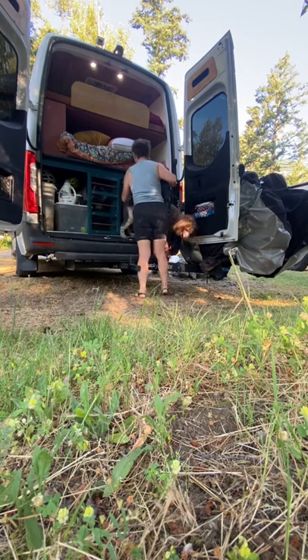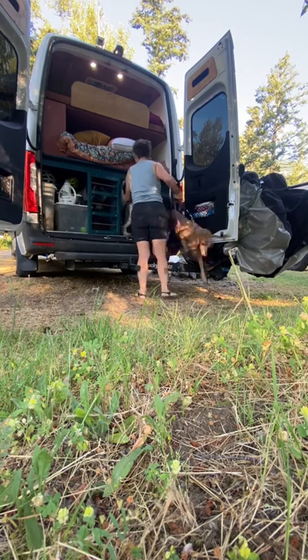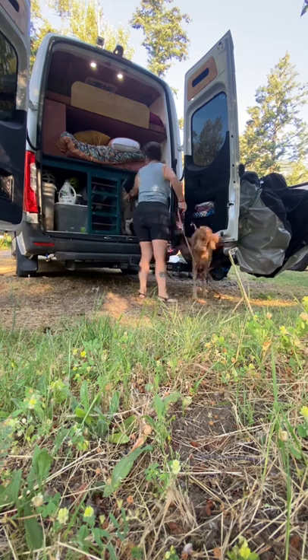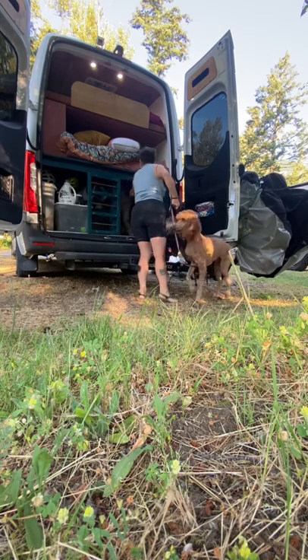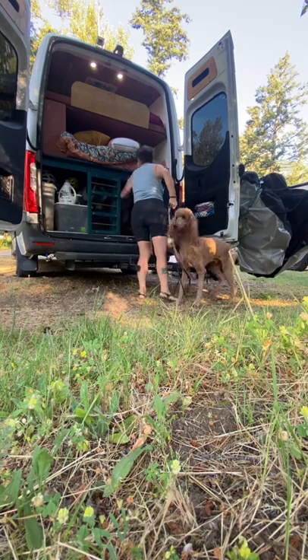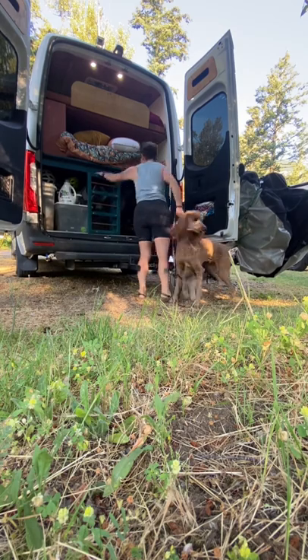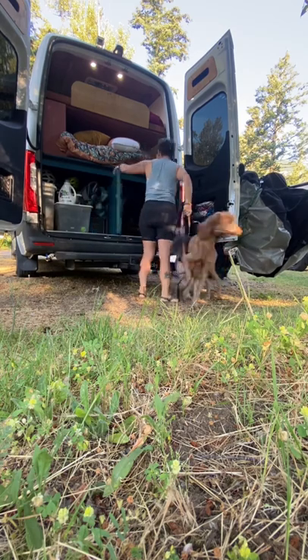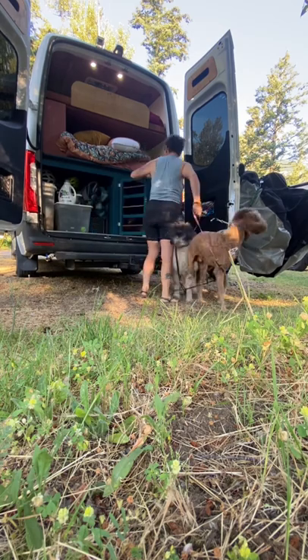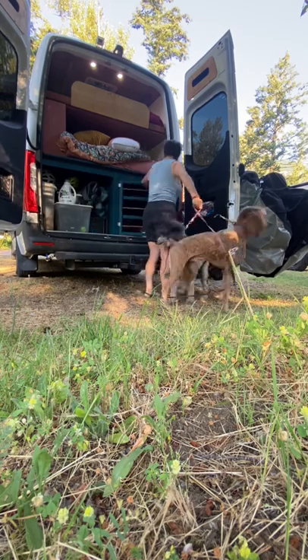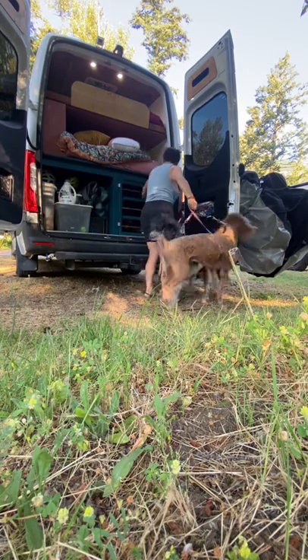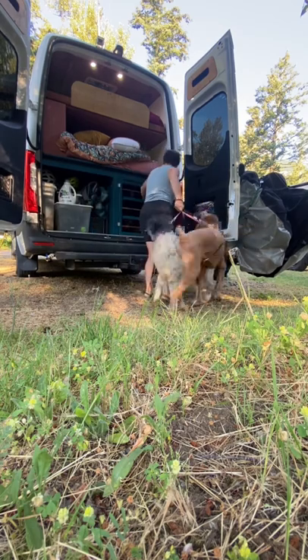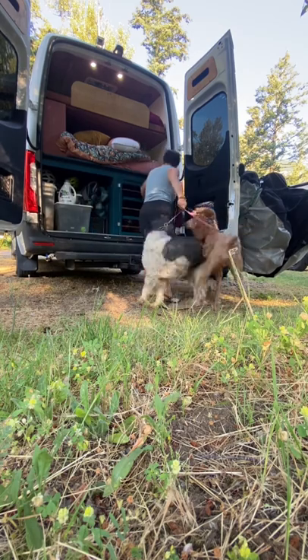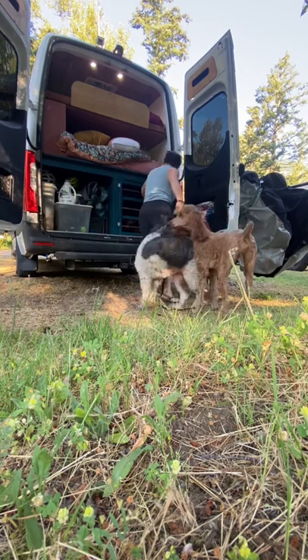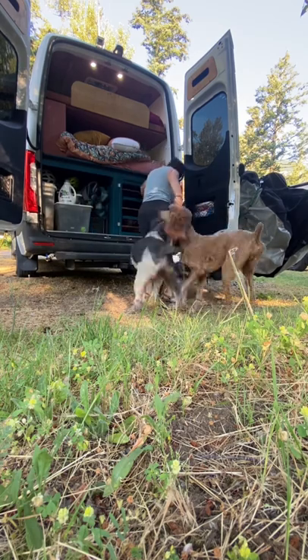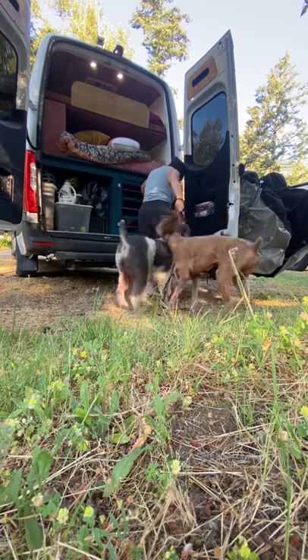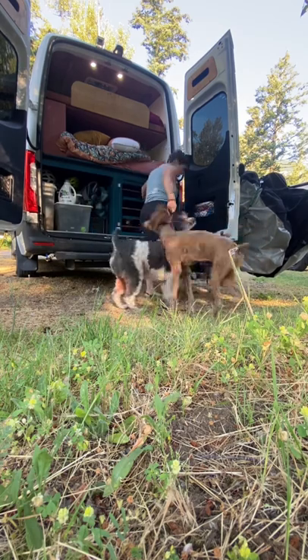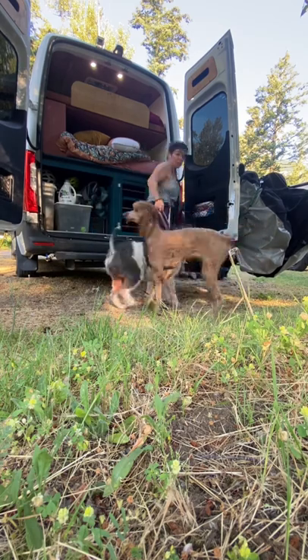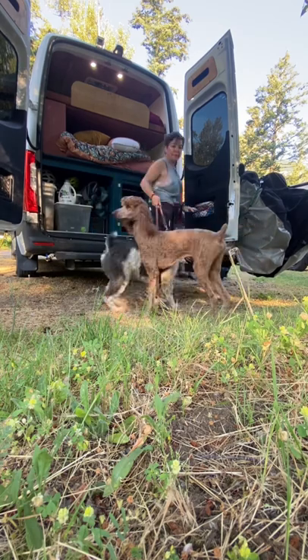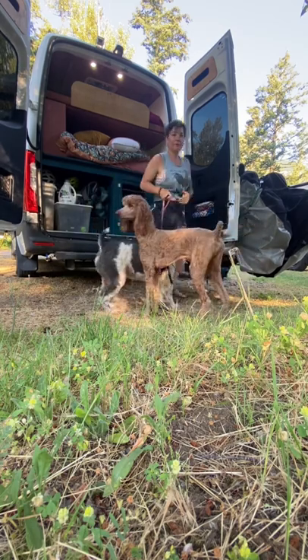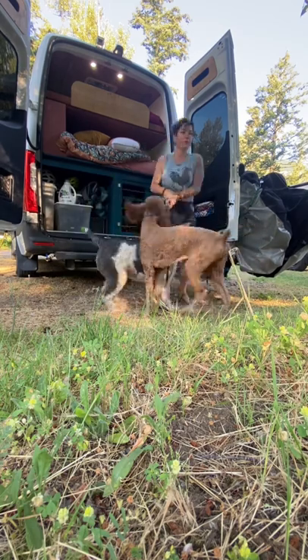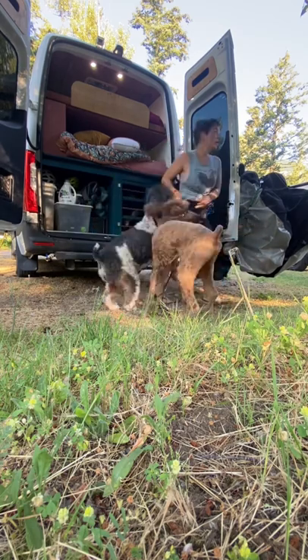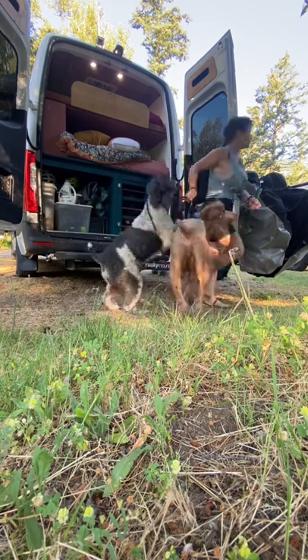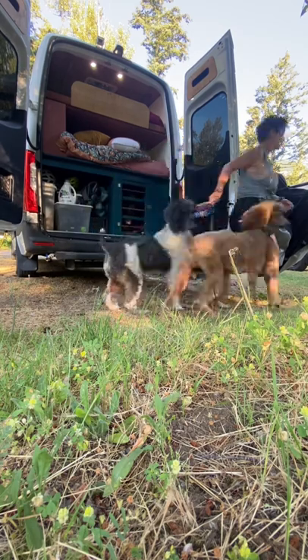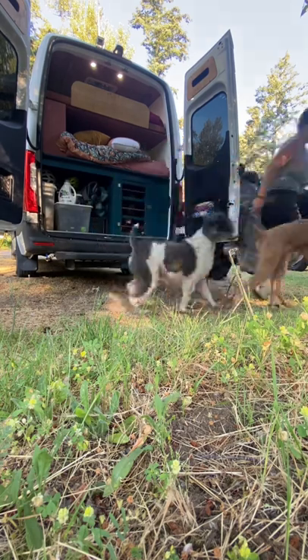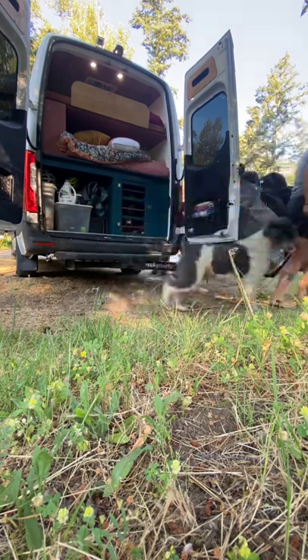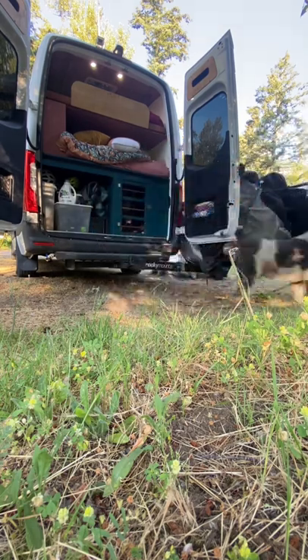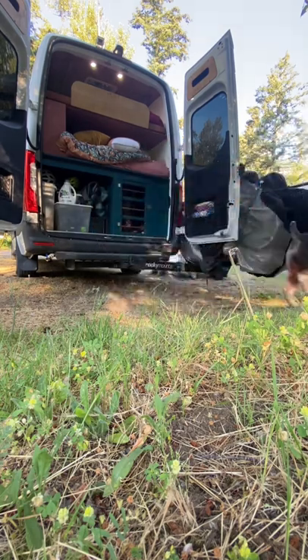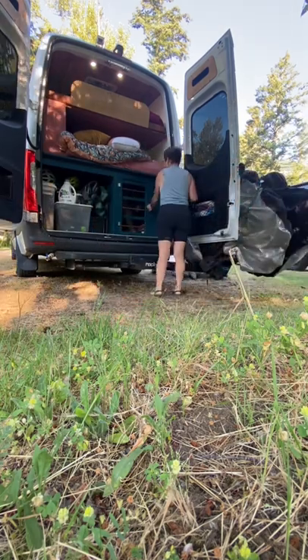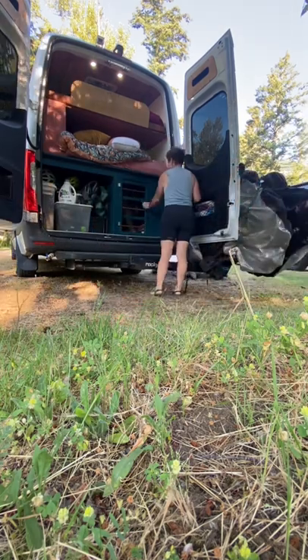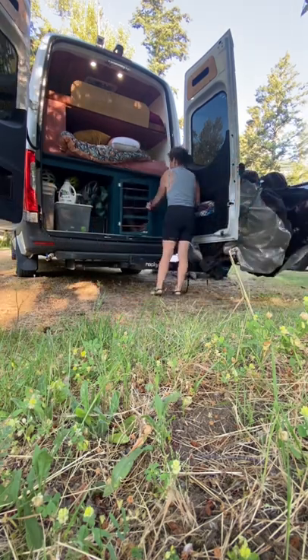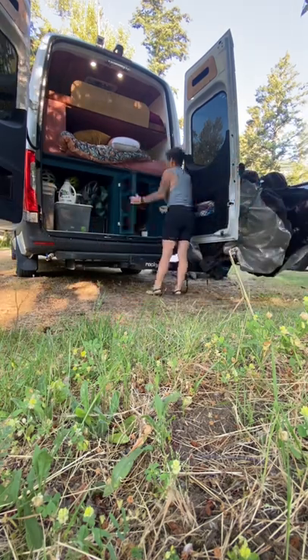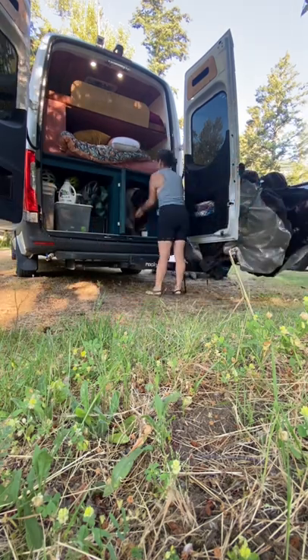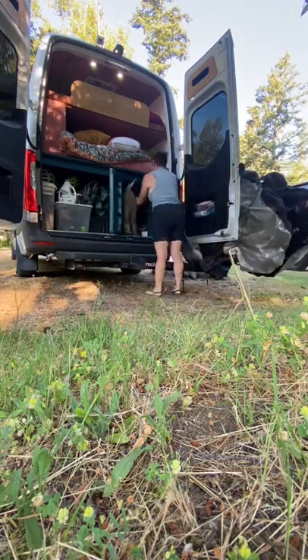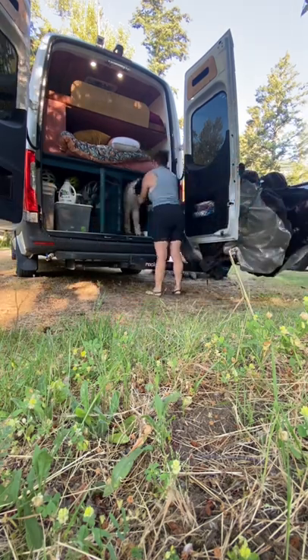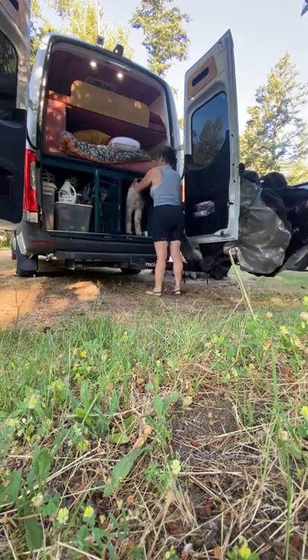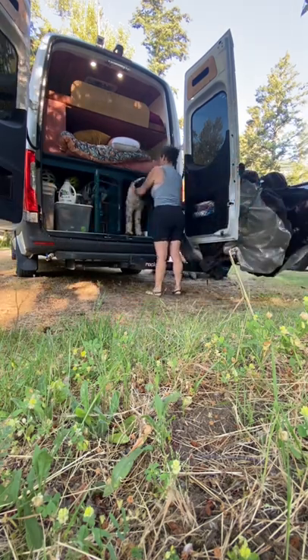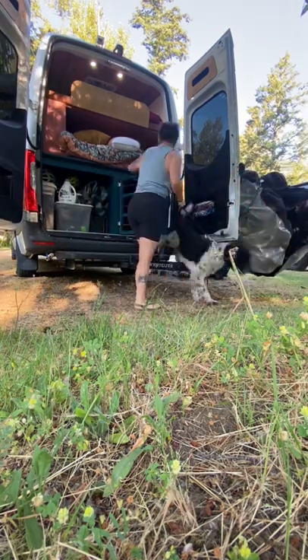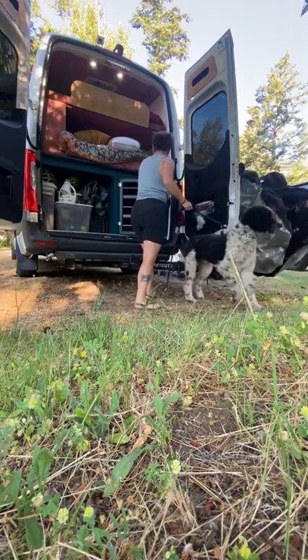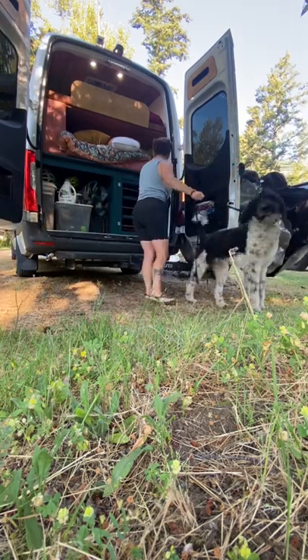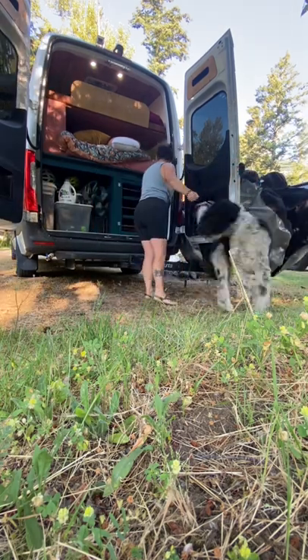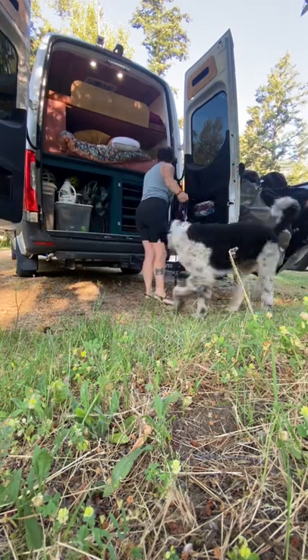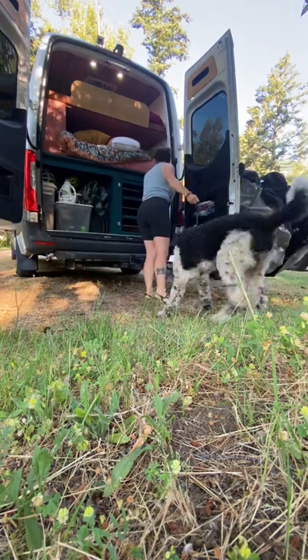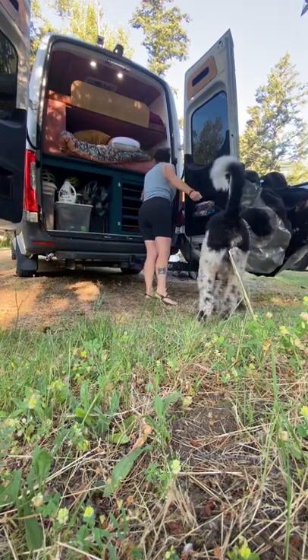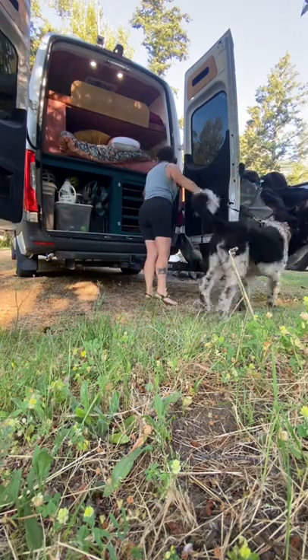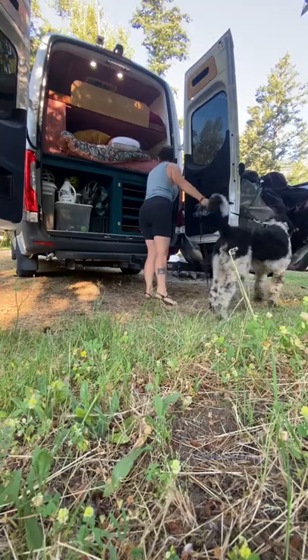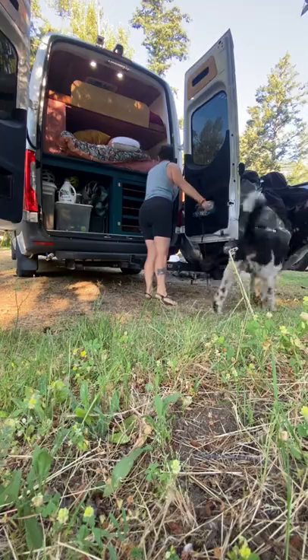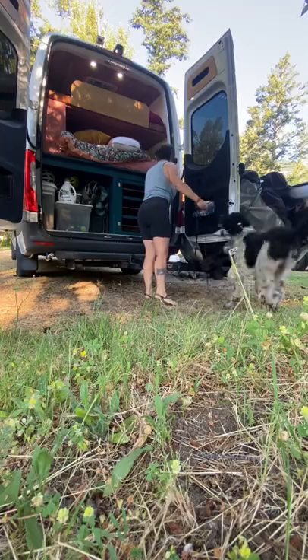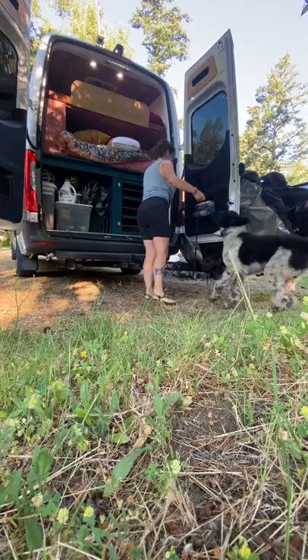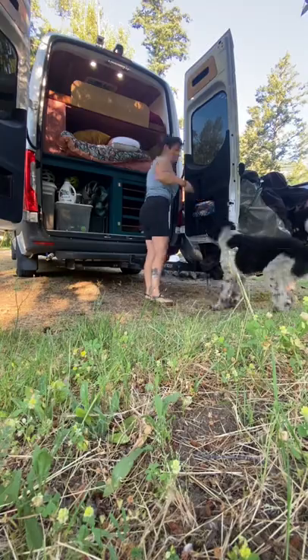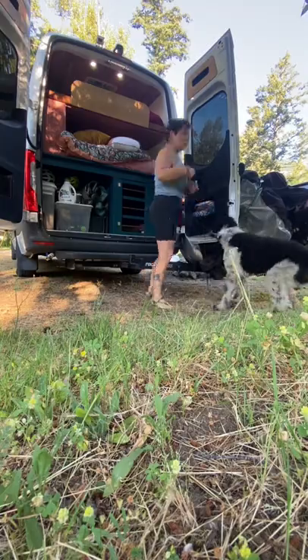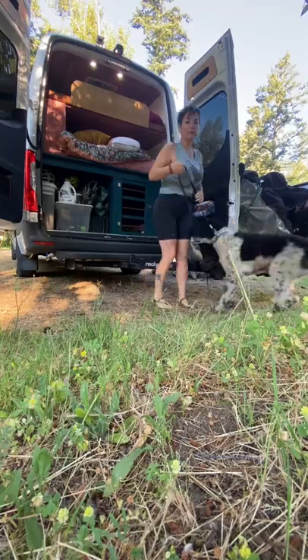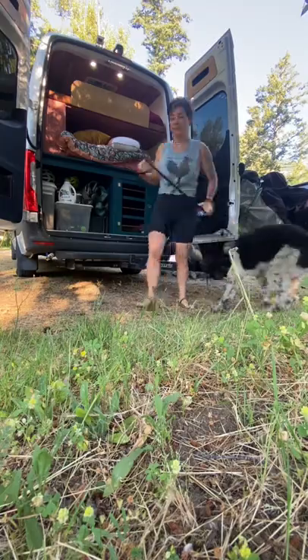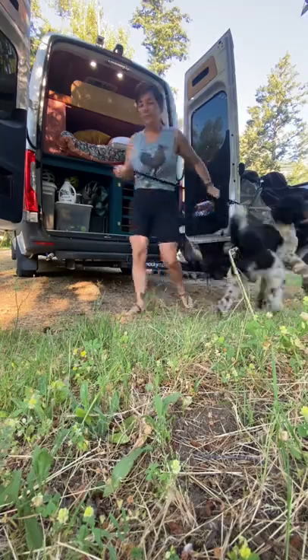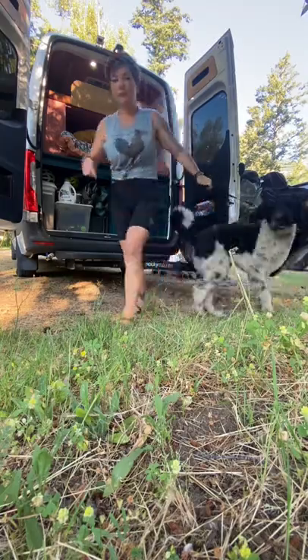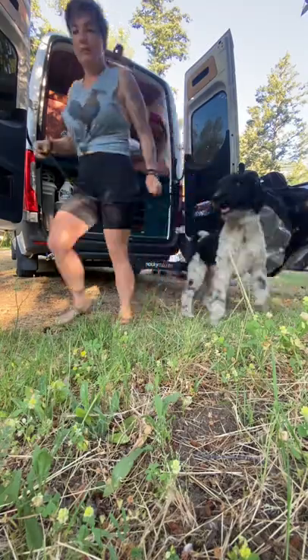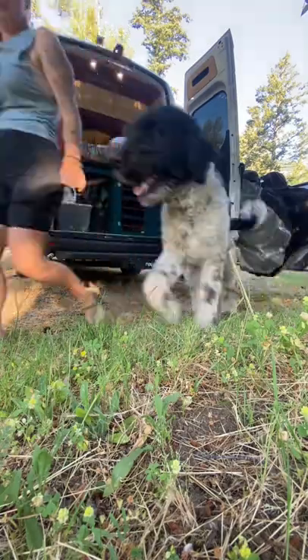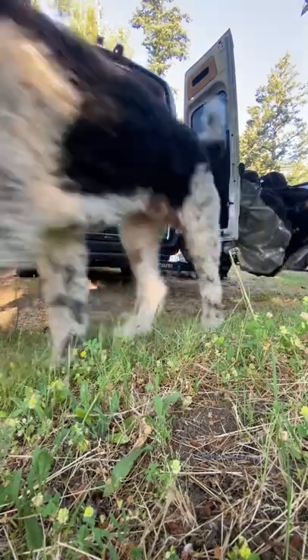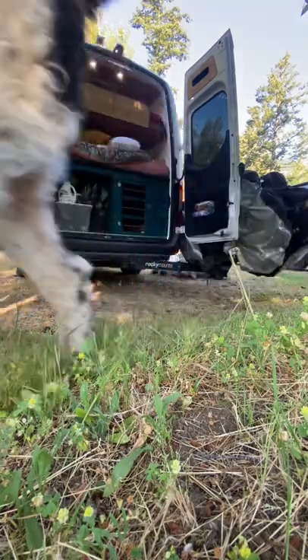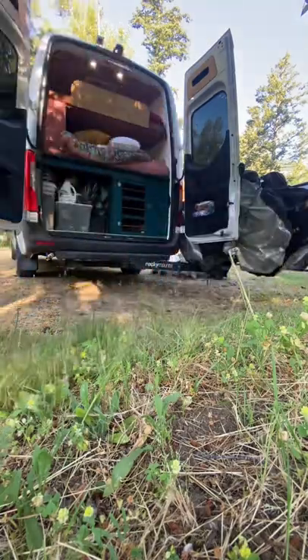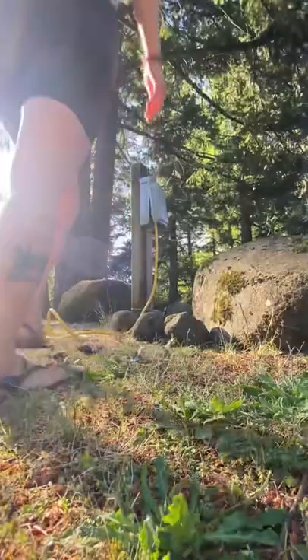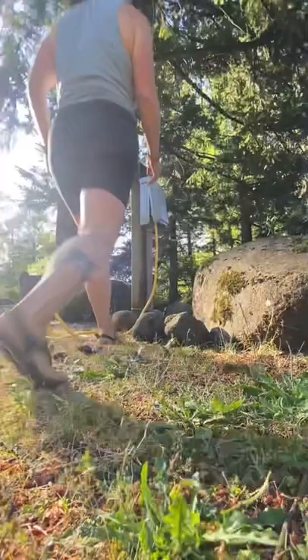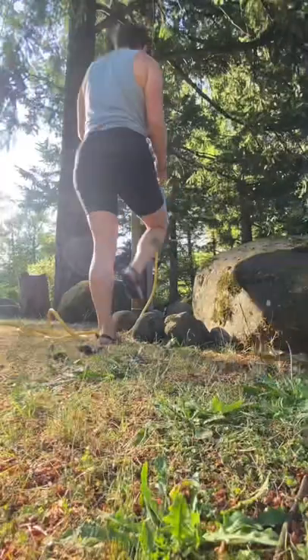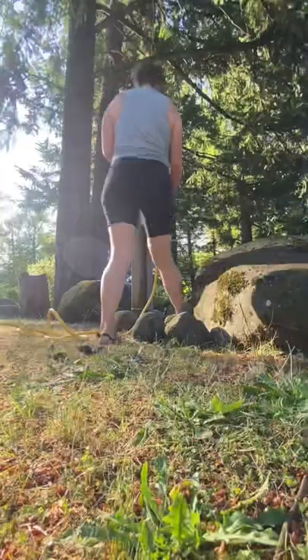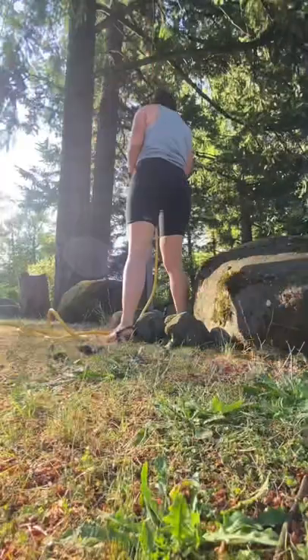I walk two first and then one, I come back and get Kevin, let them all go potty, stretch their legs.